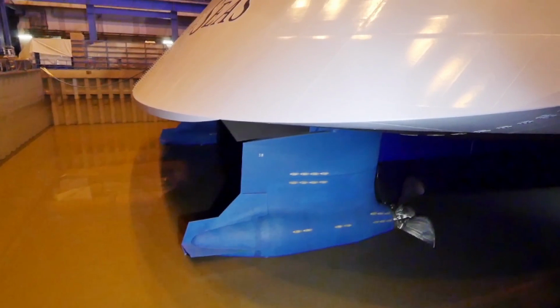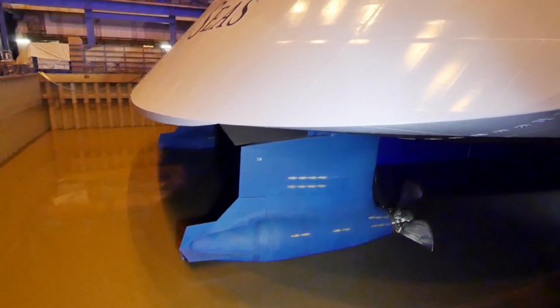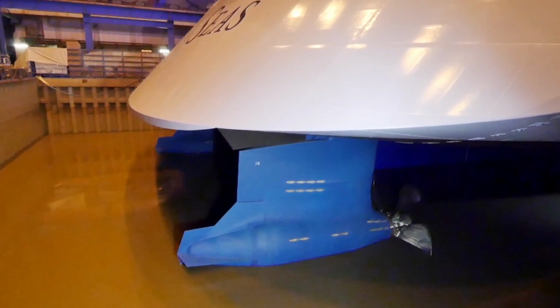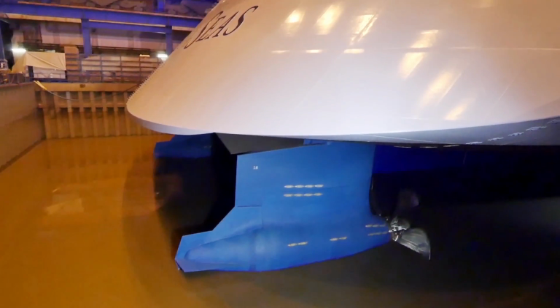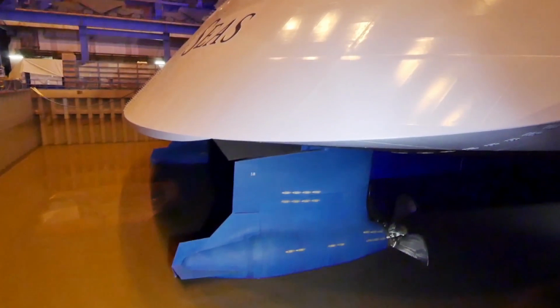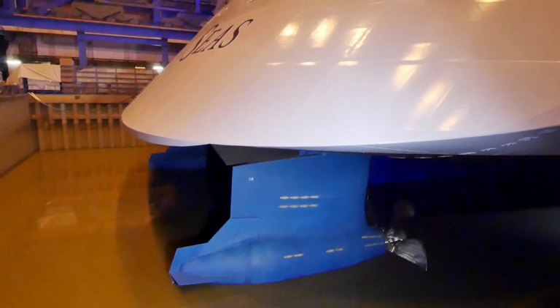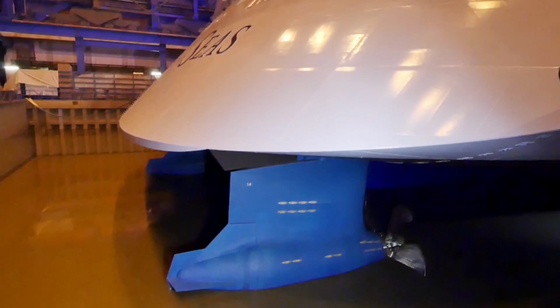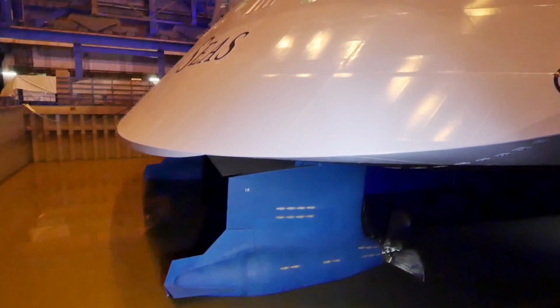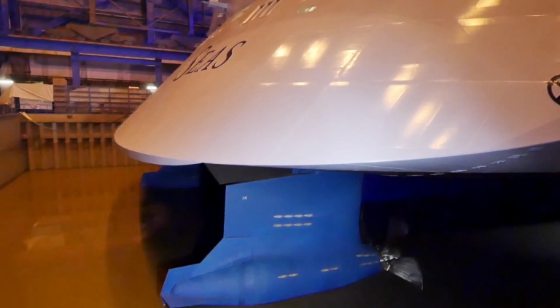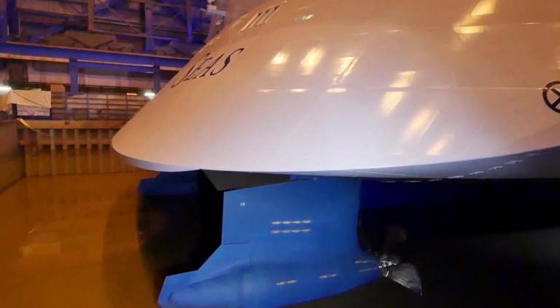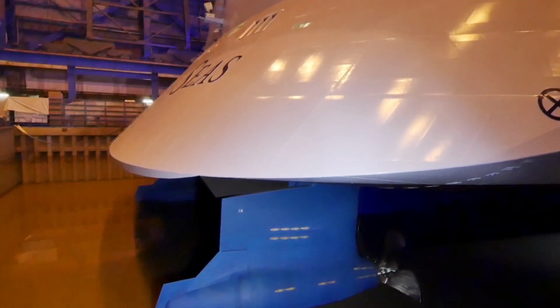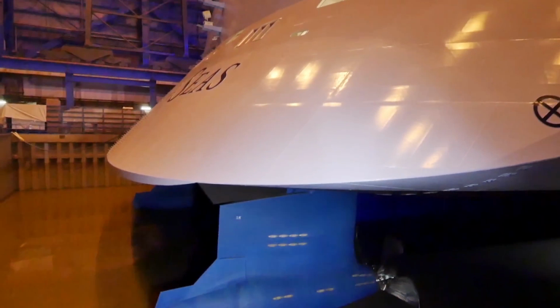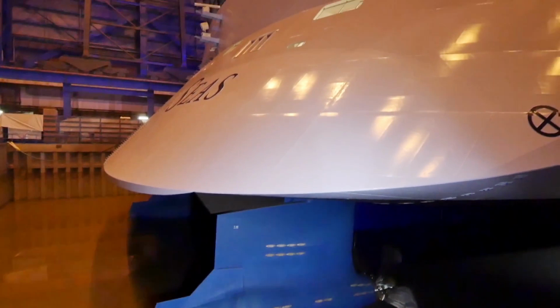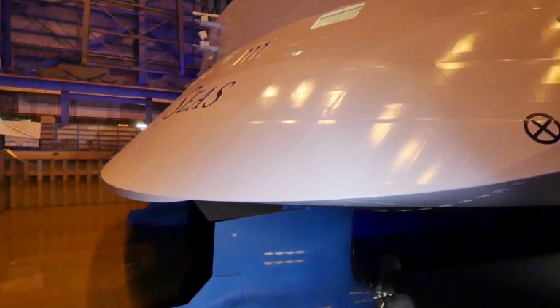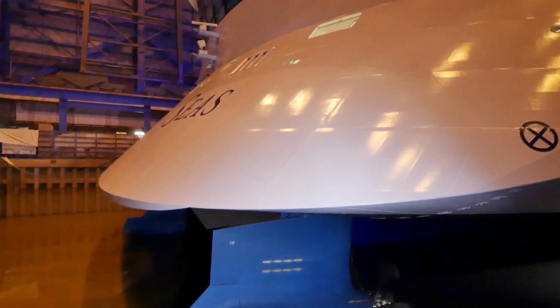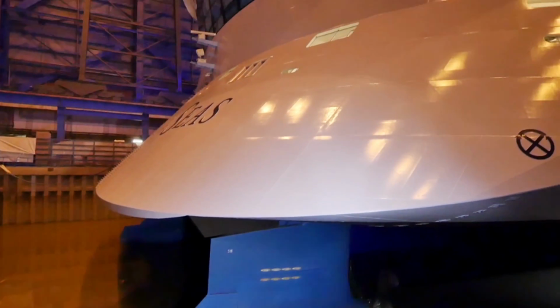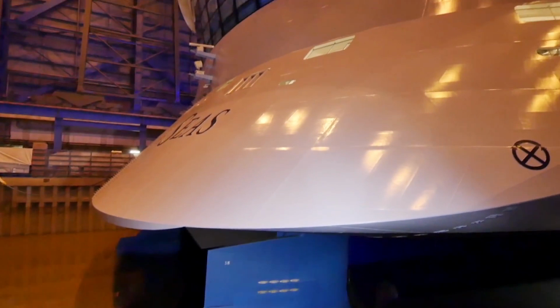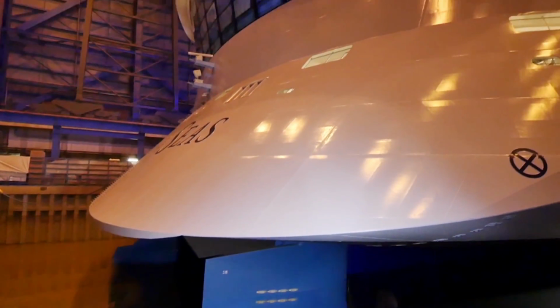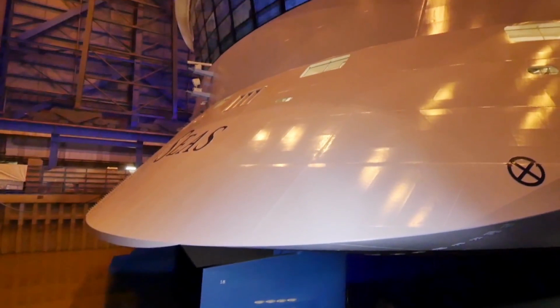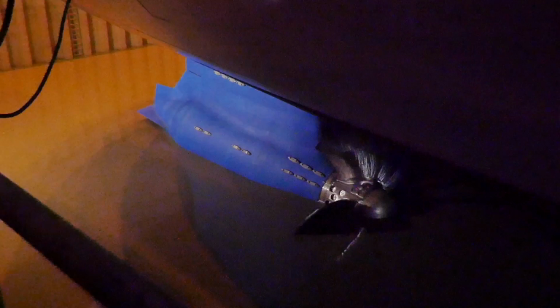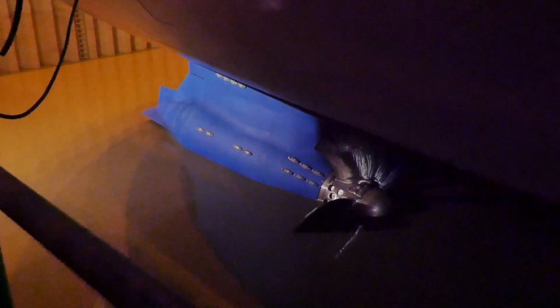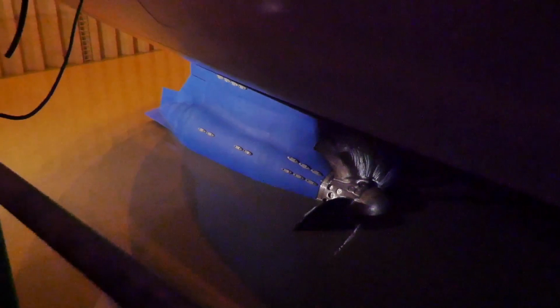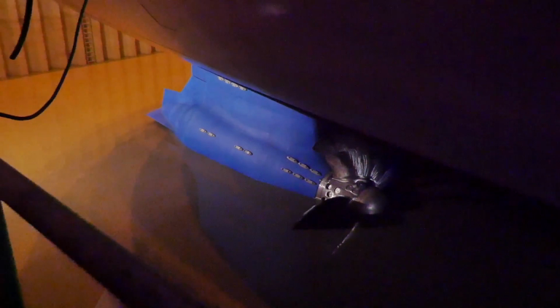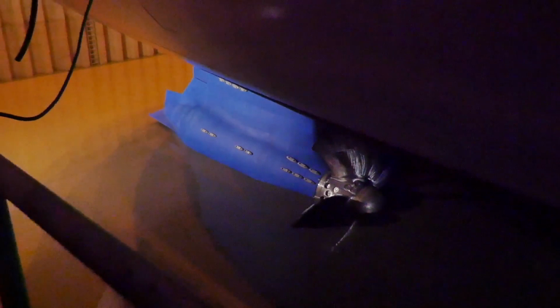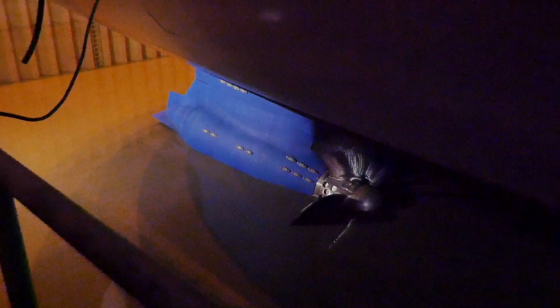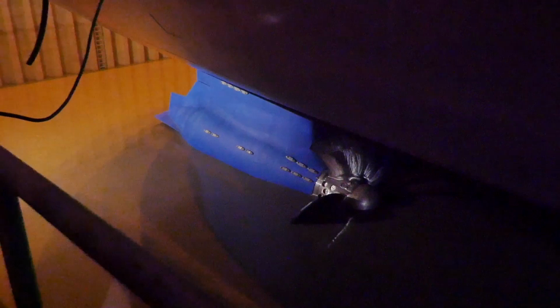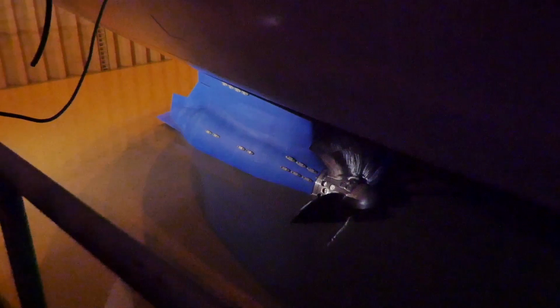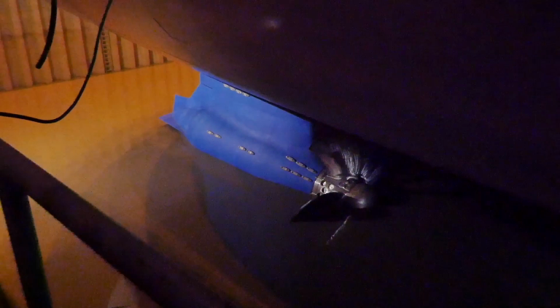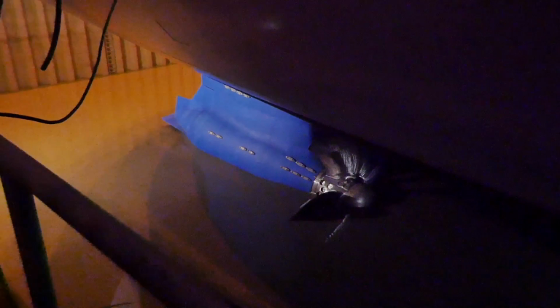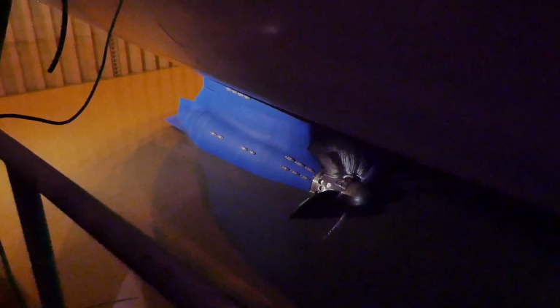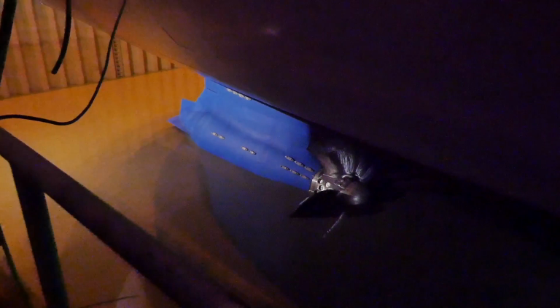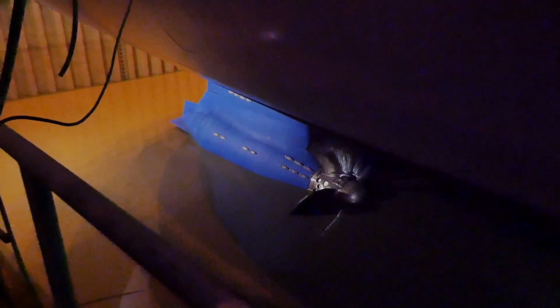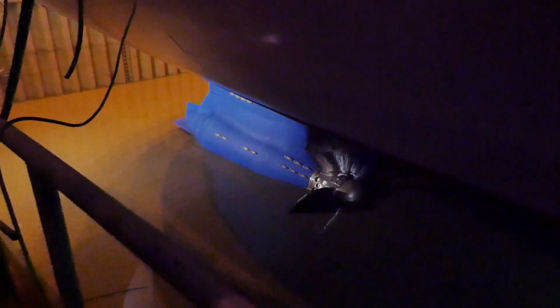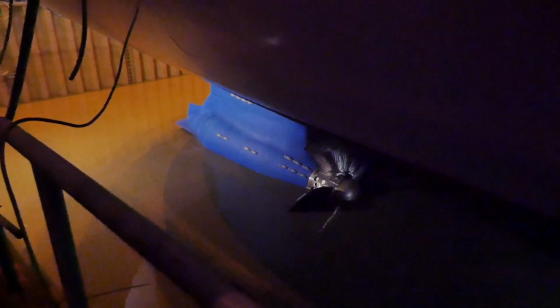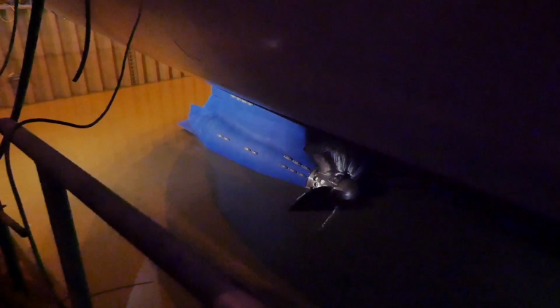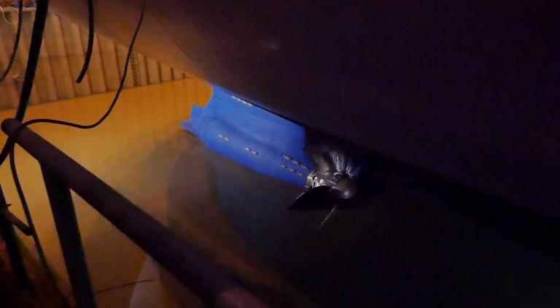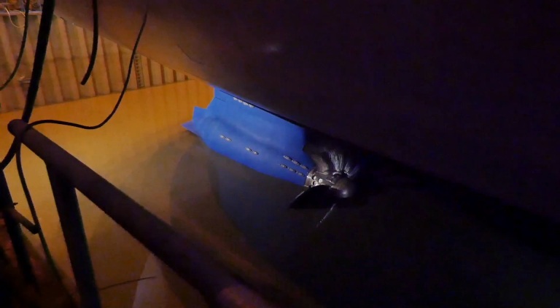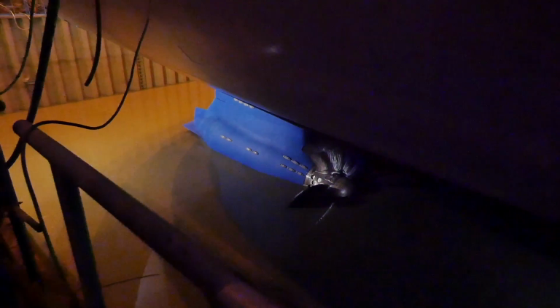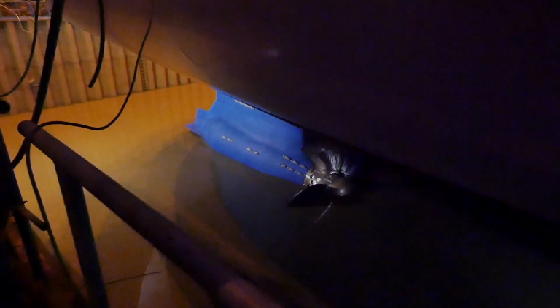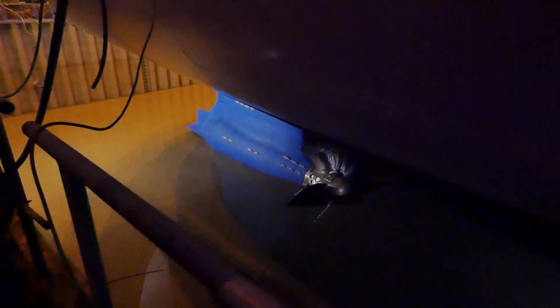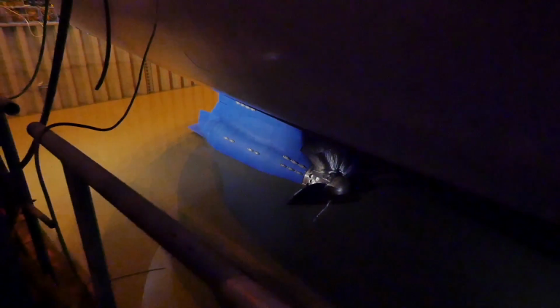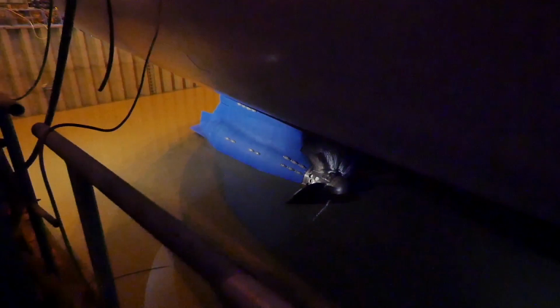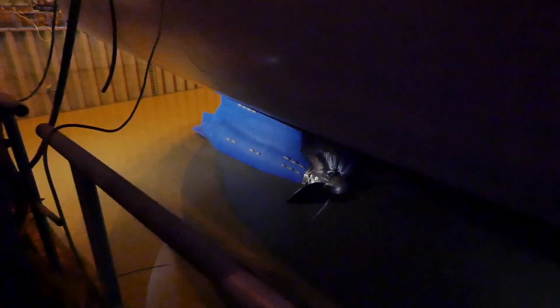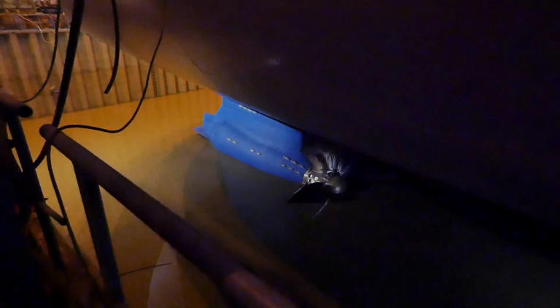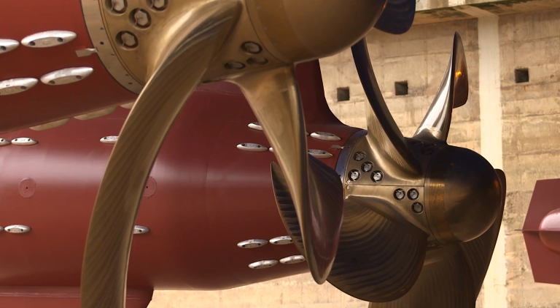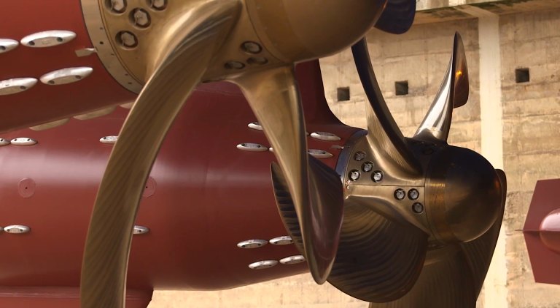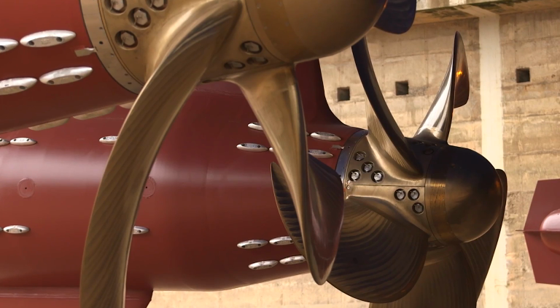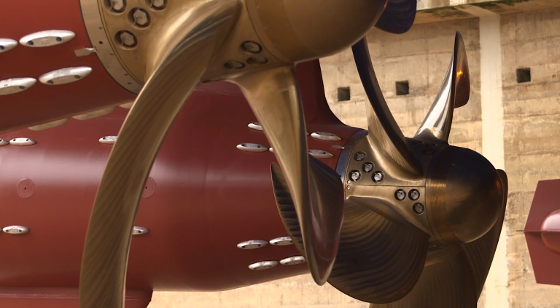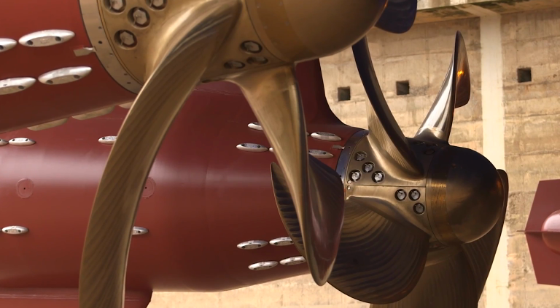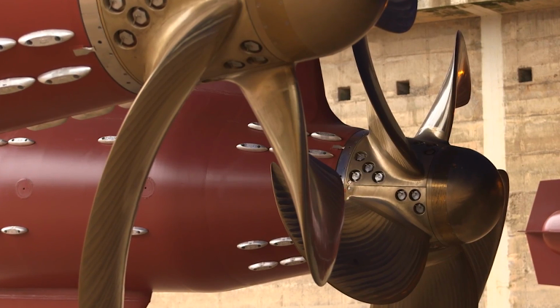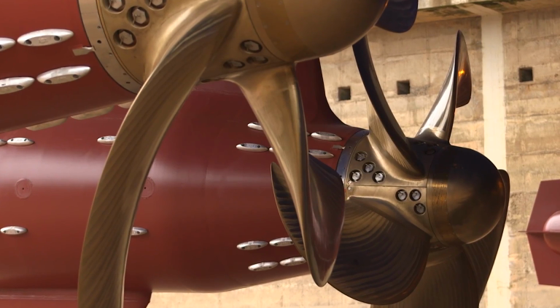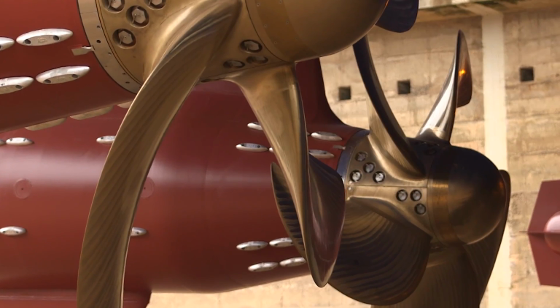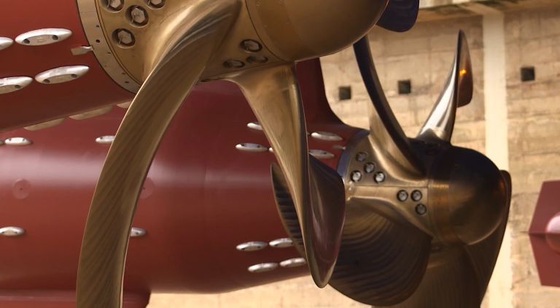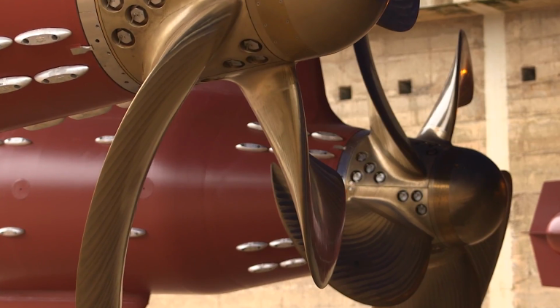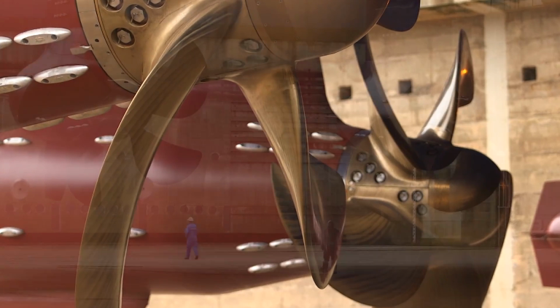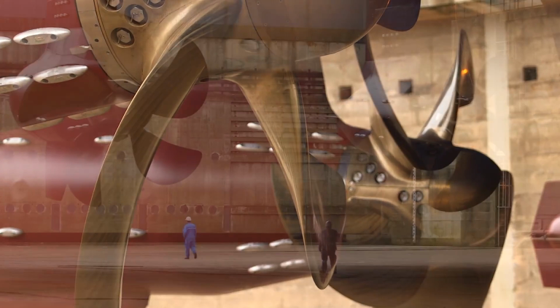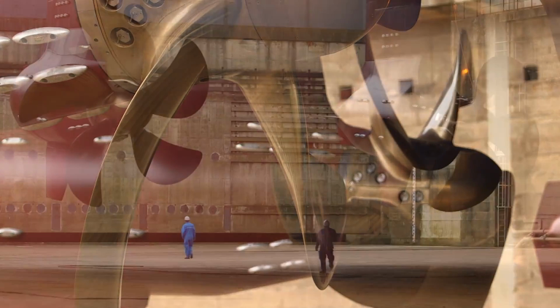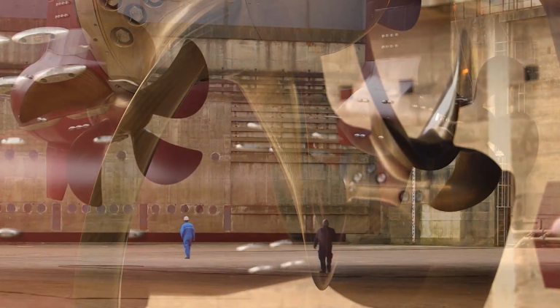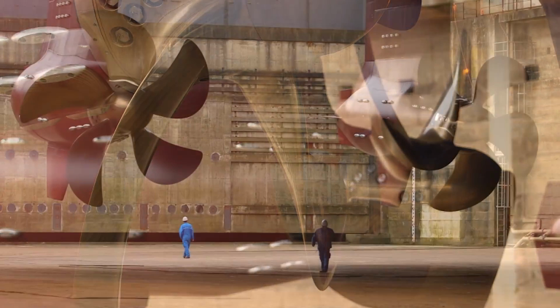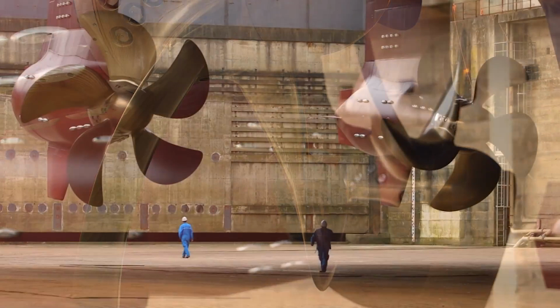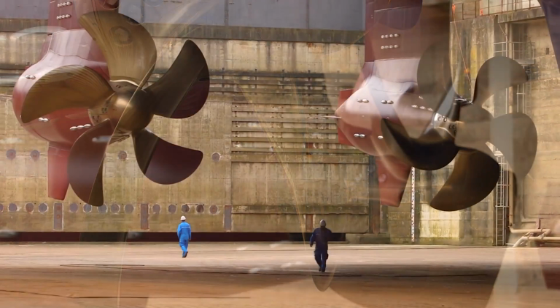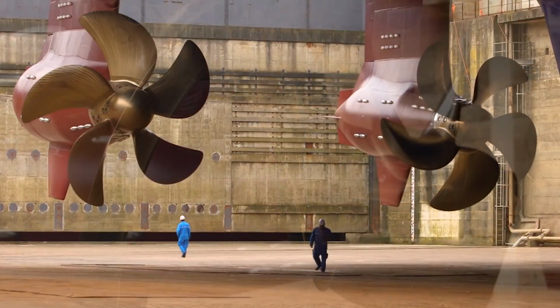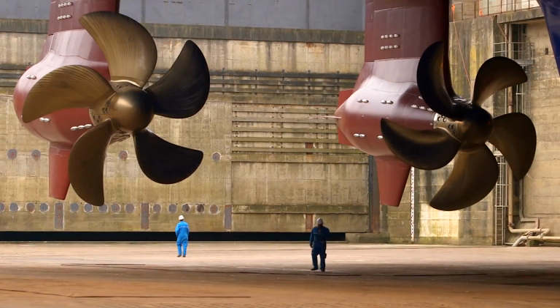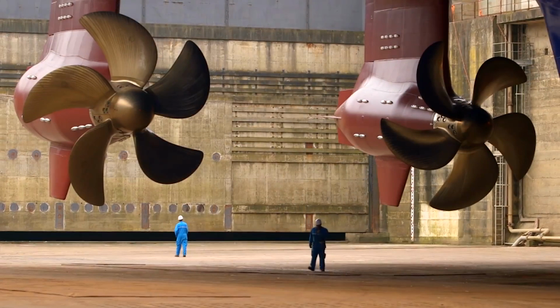Each pod is 20 megawatts. That's a whole heck of a lot of power — more power than a medium-sized city has.